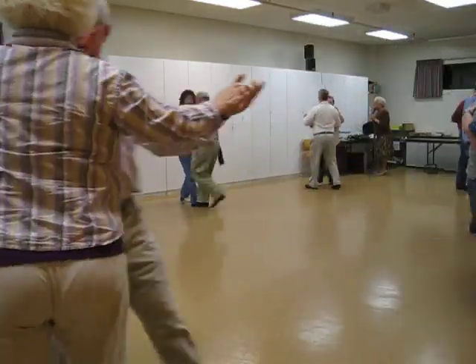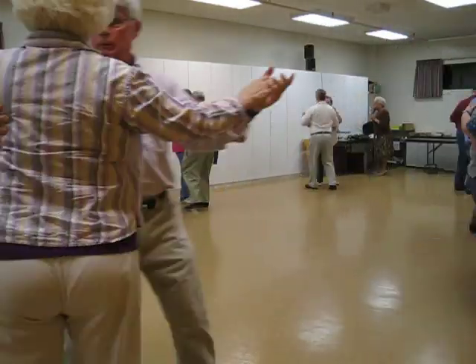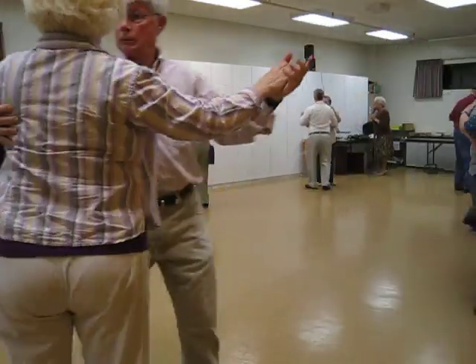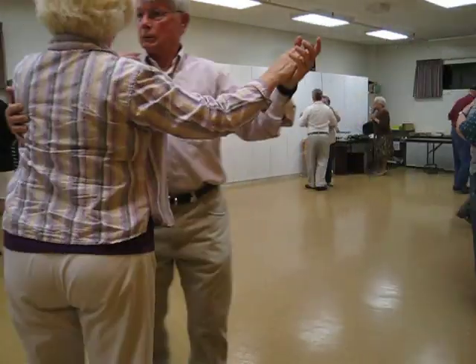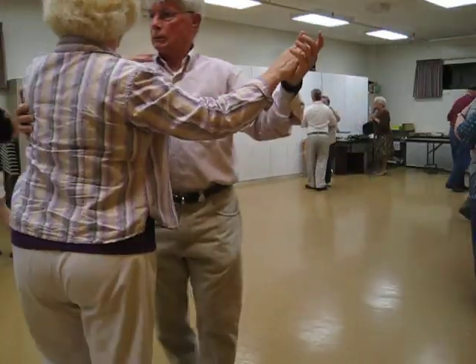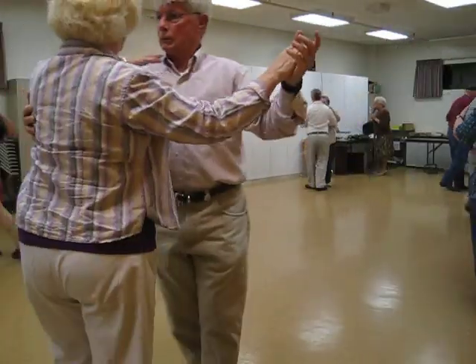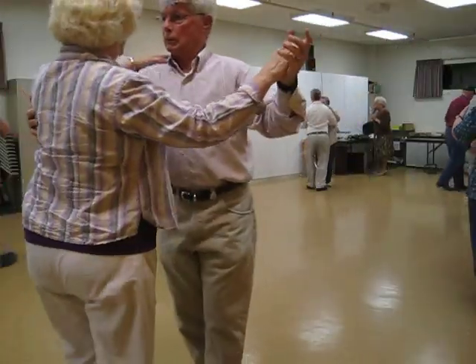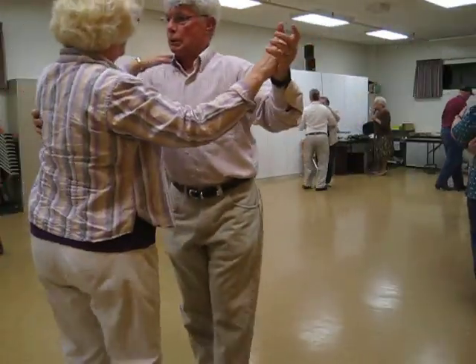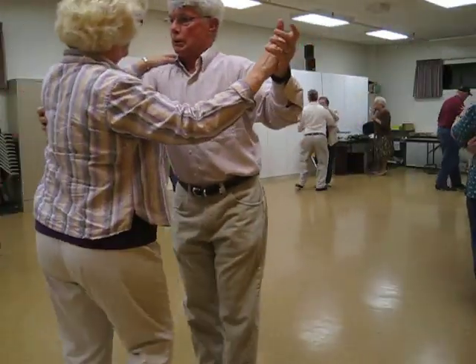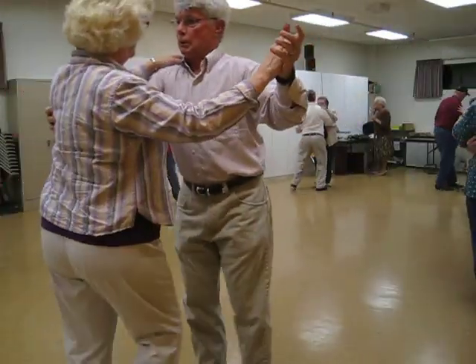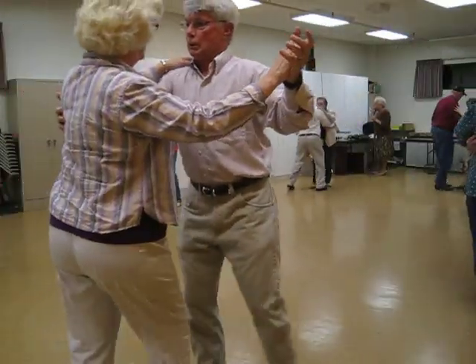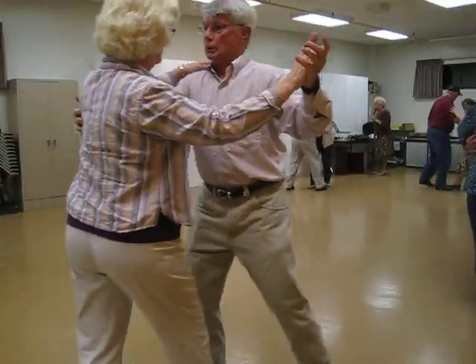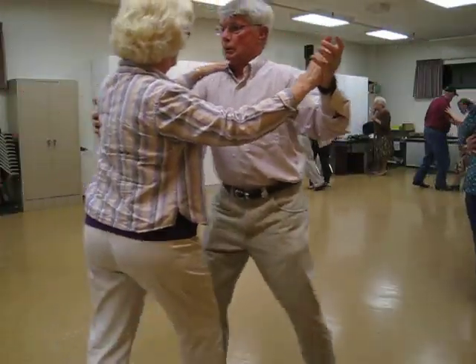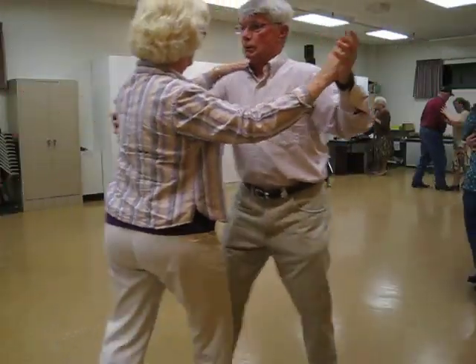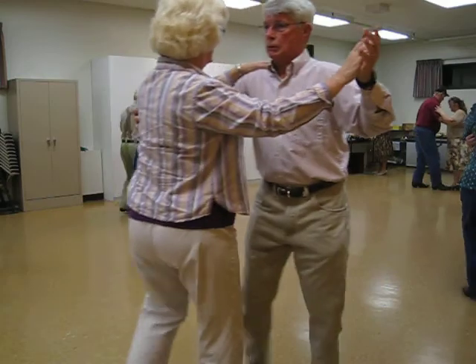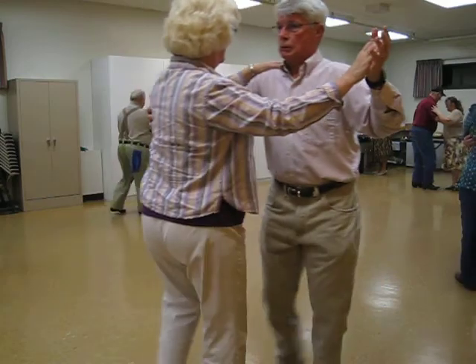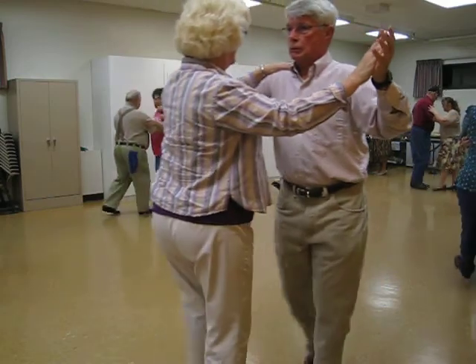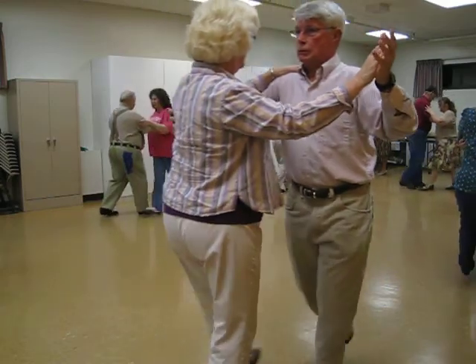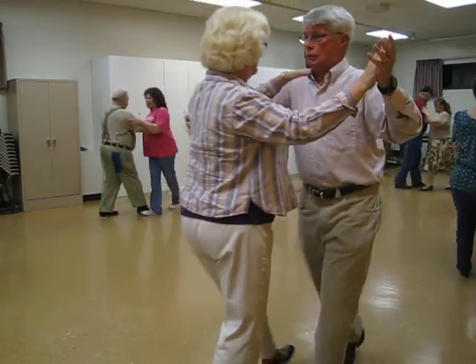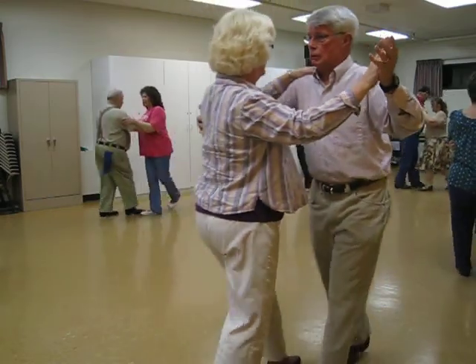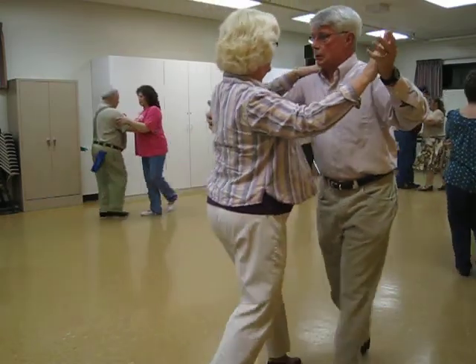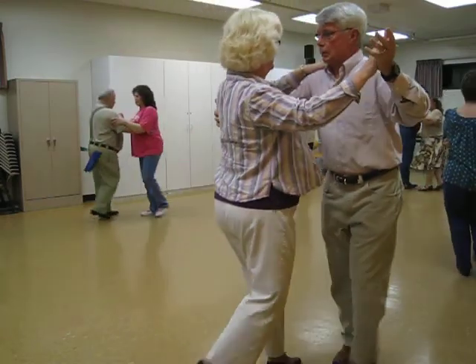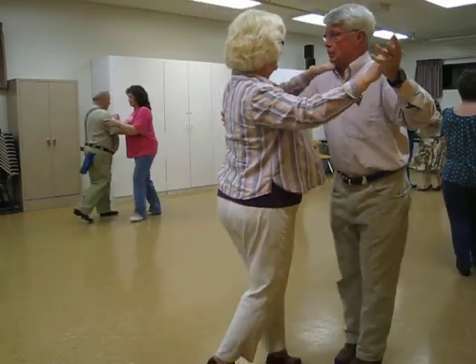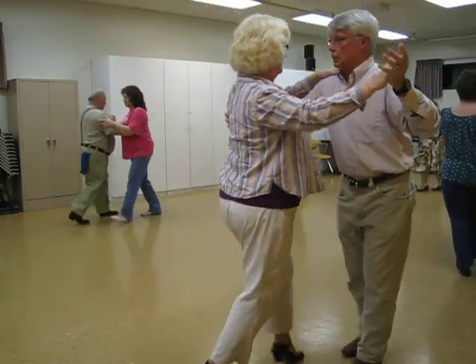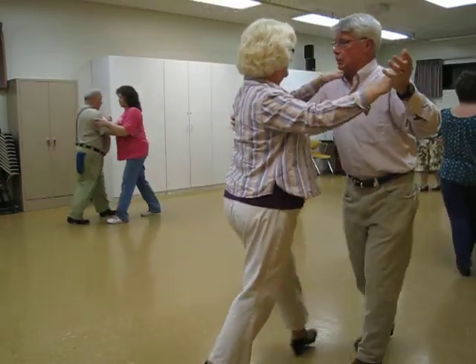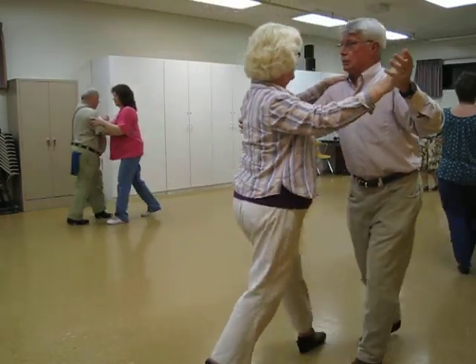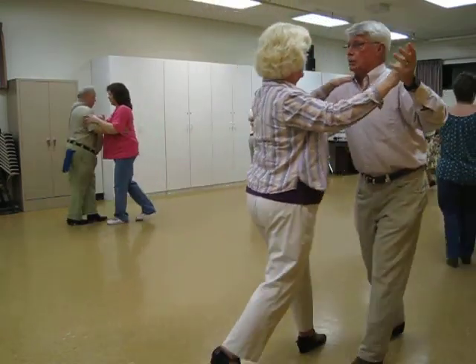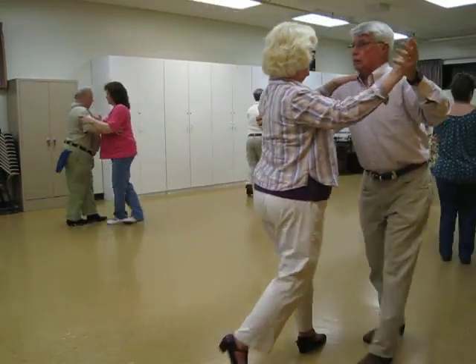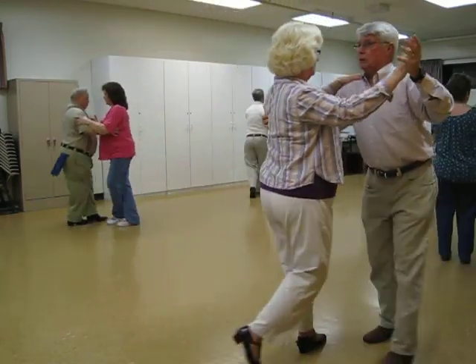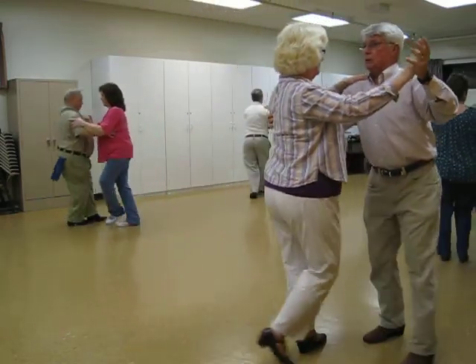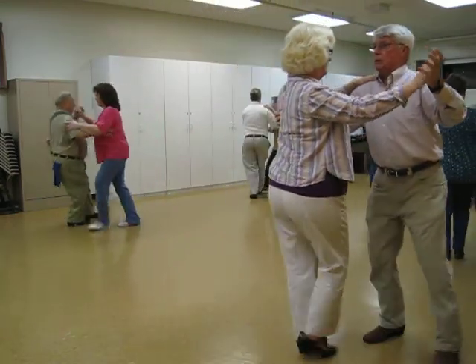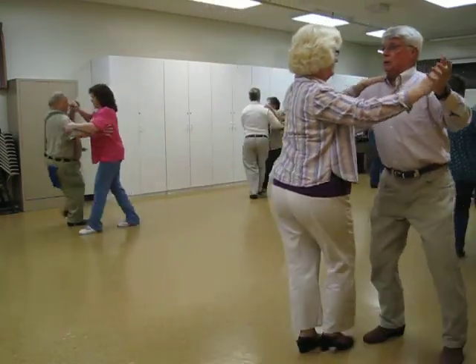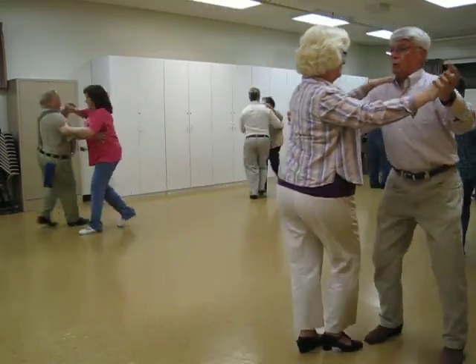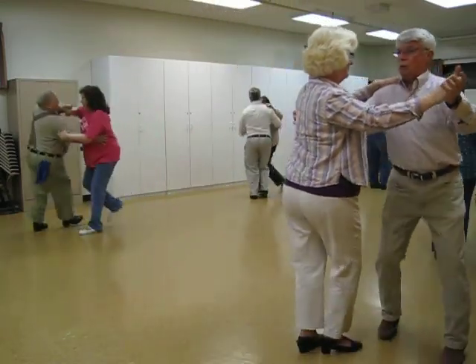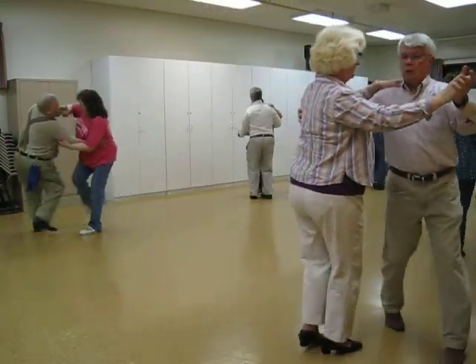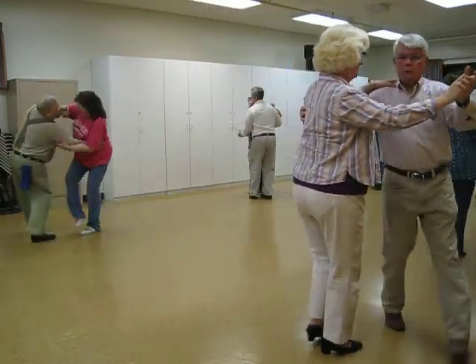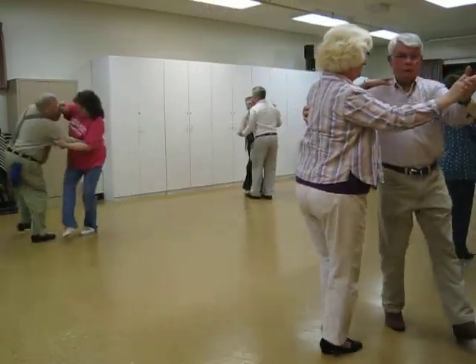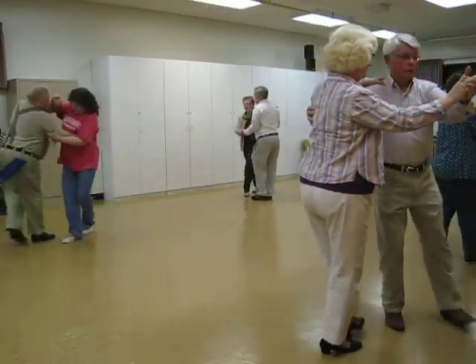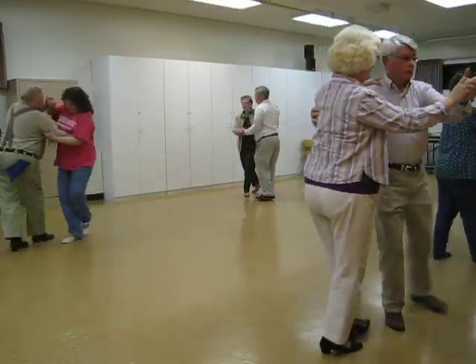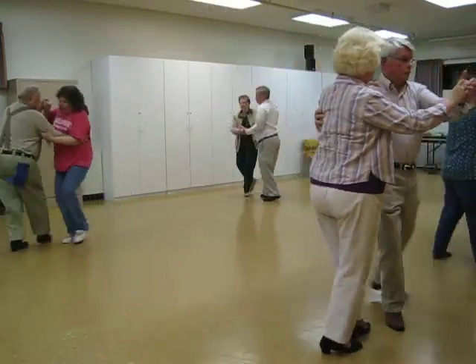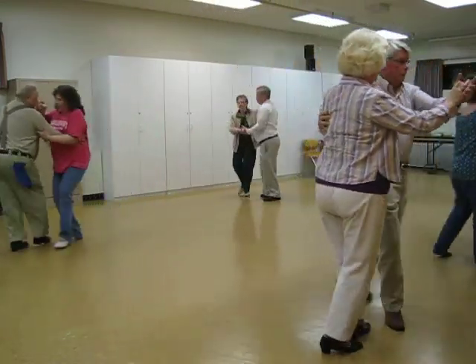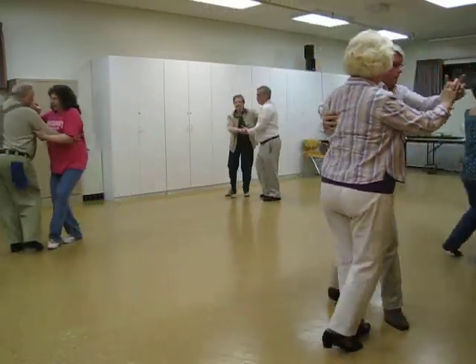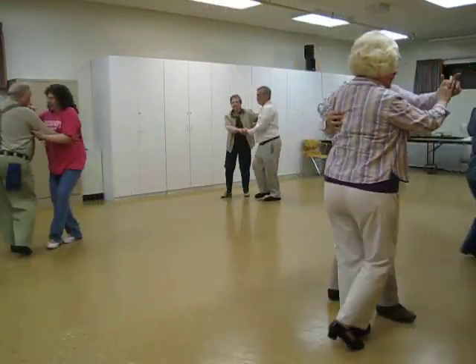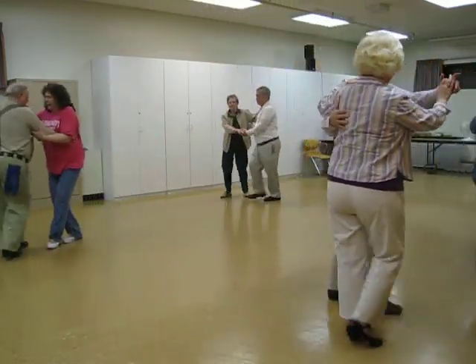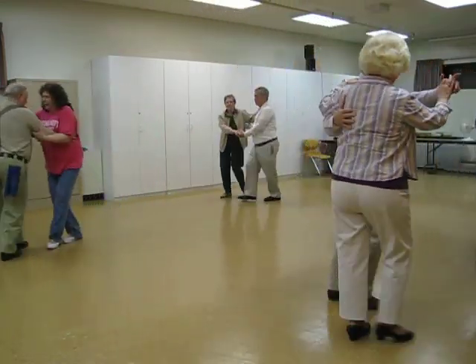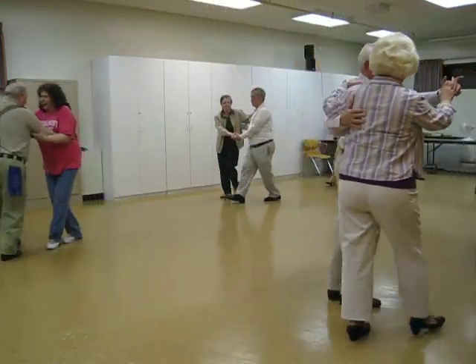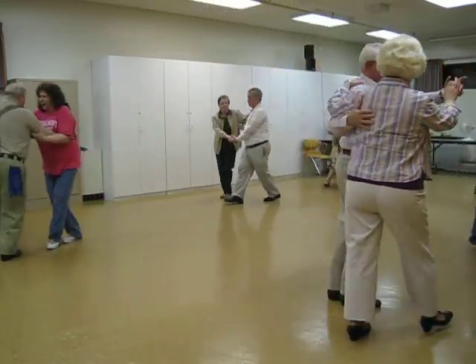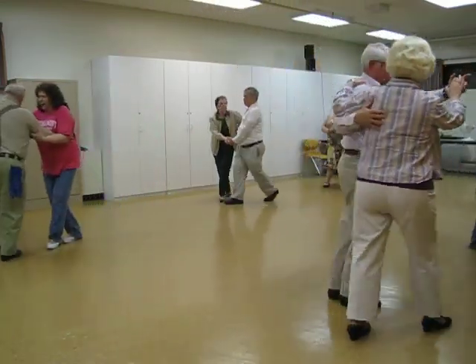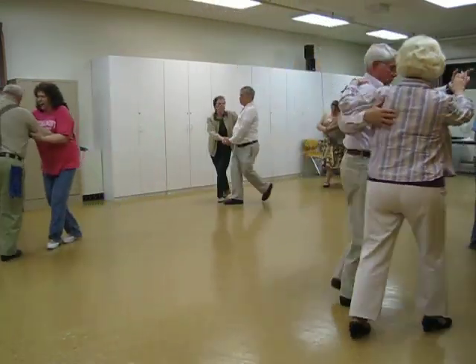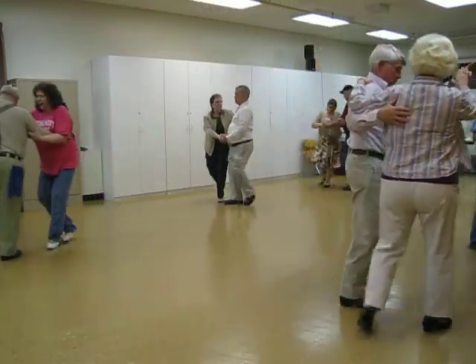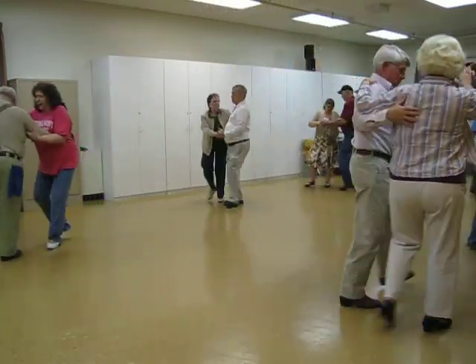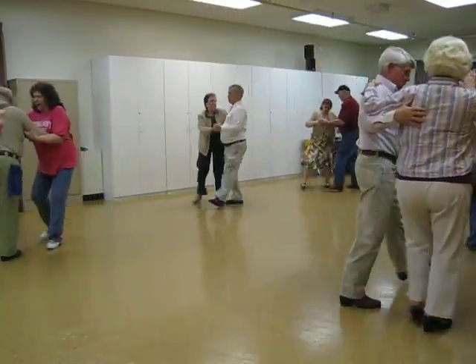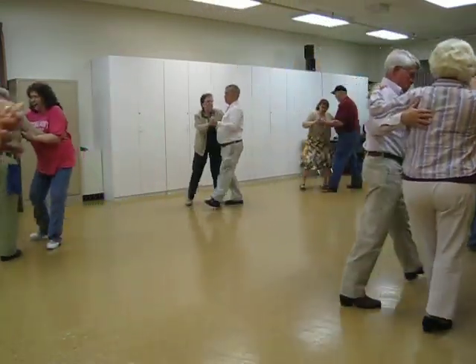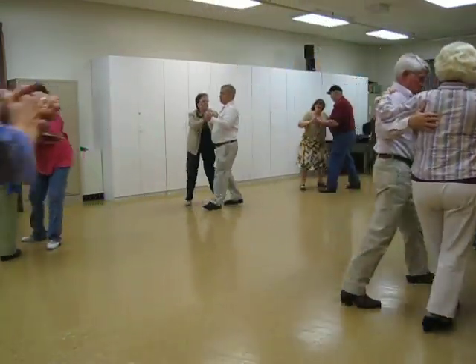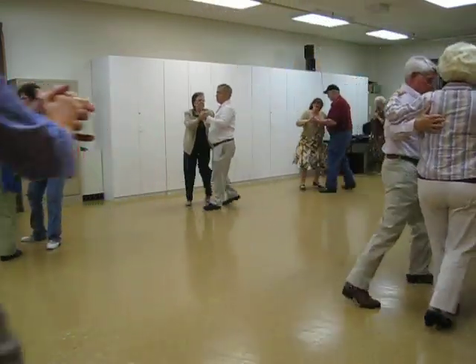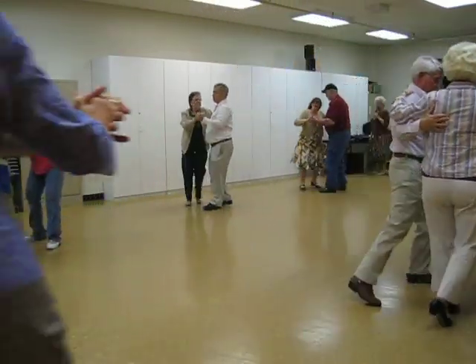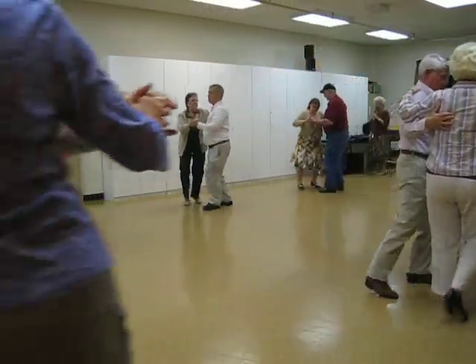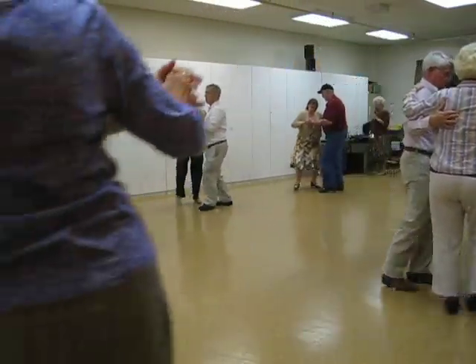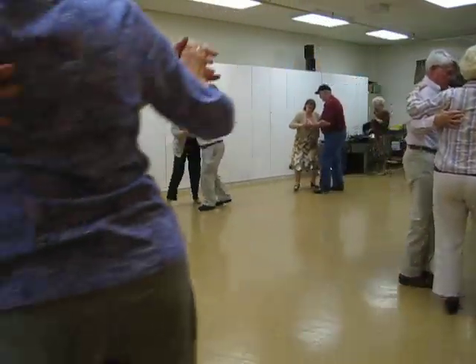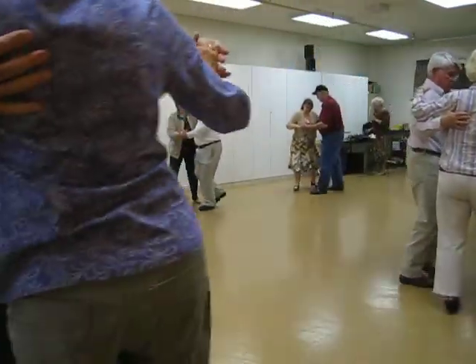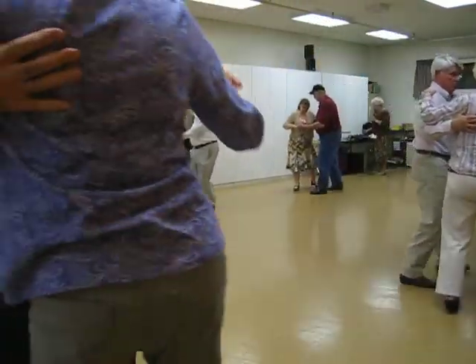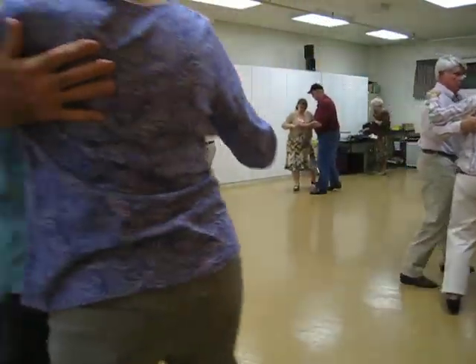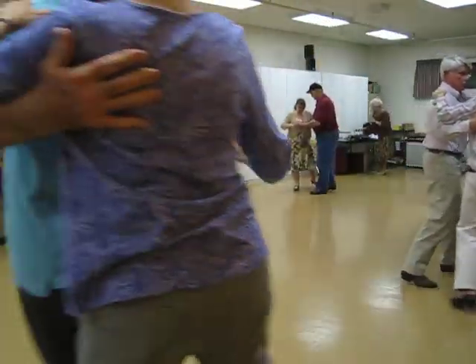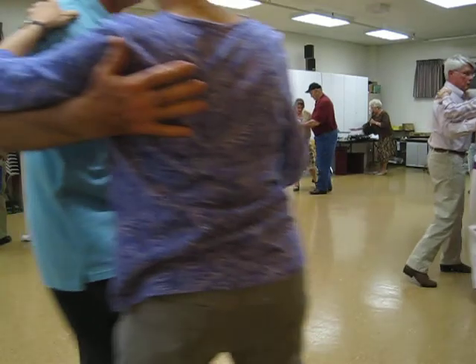Back in the back, lock back, outside change to semi, three chasse — one, two, three.